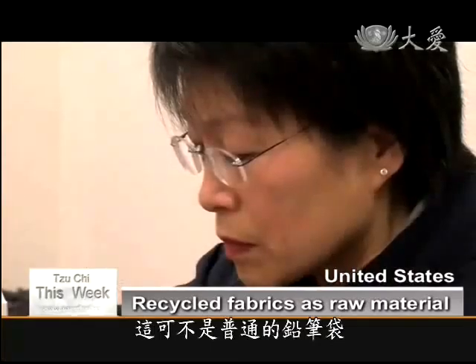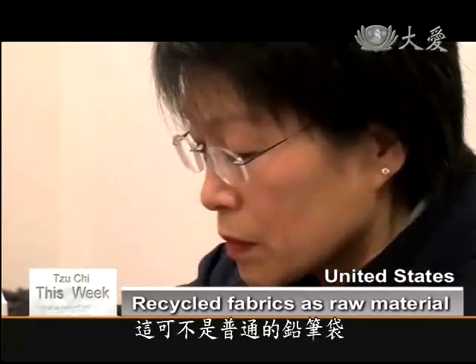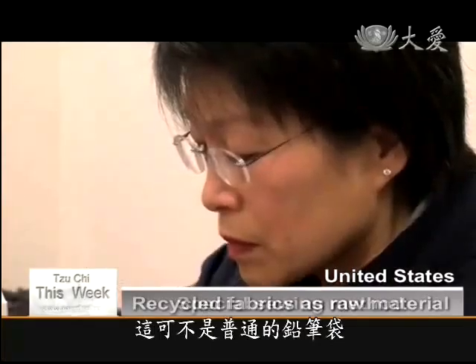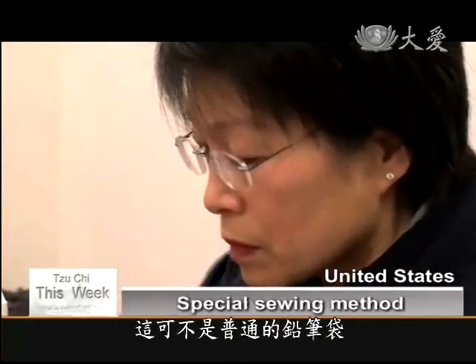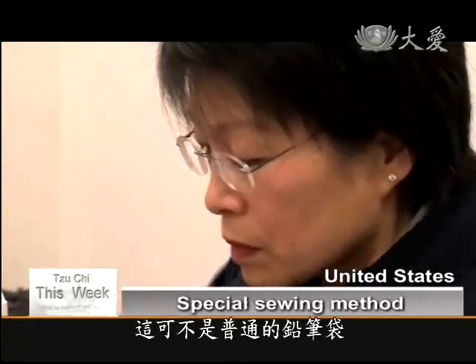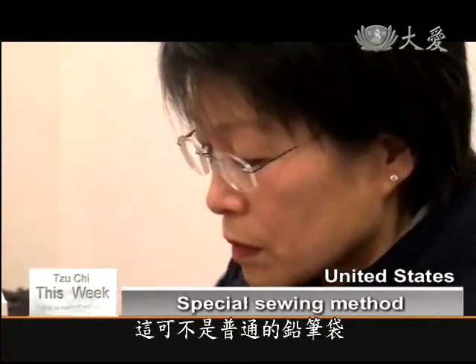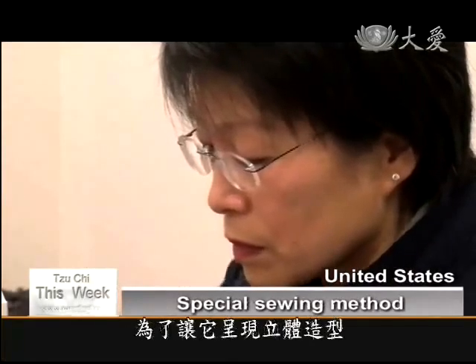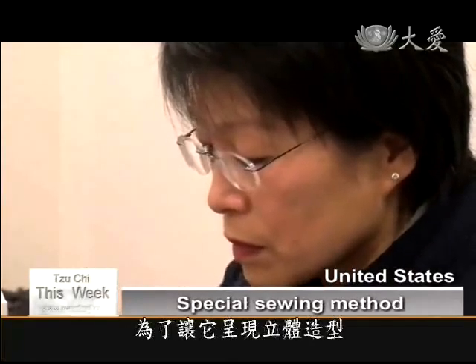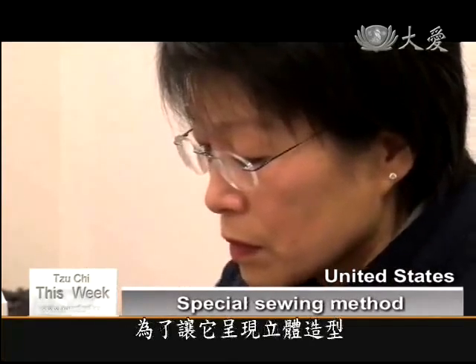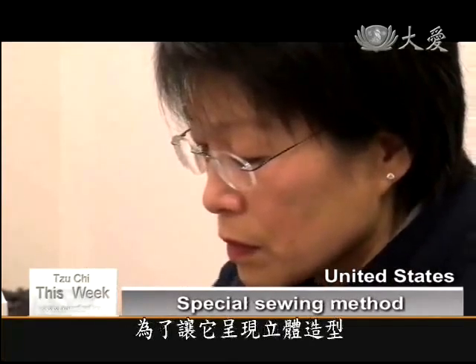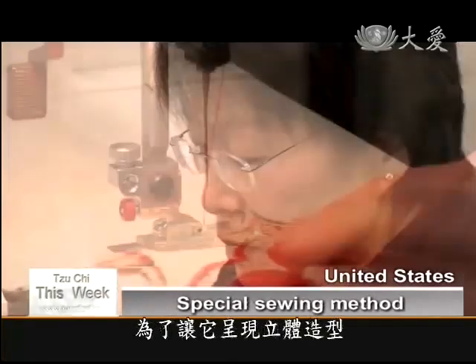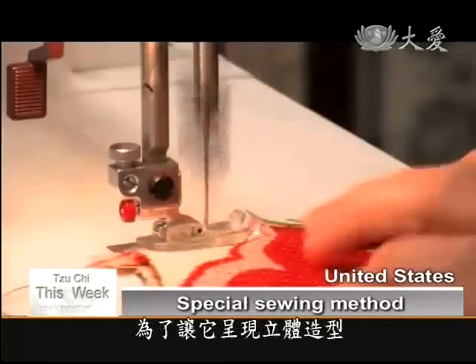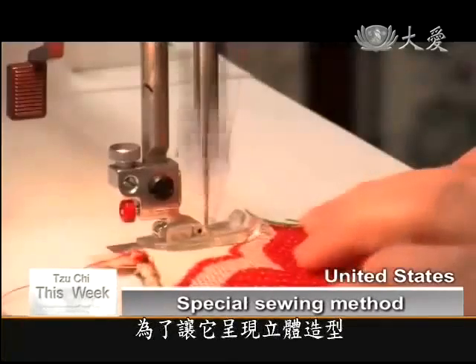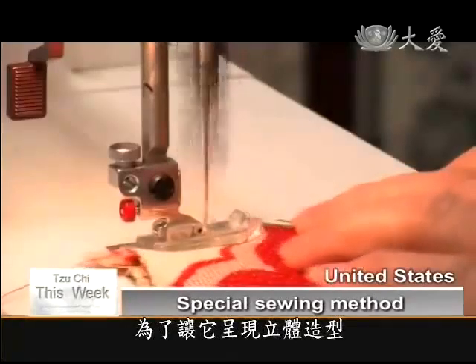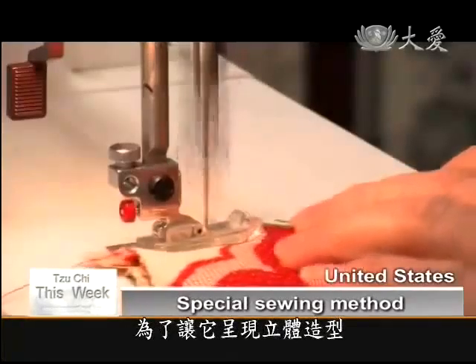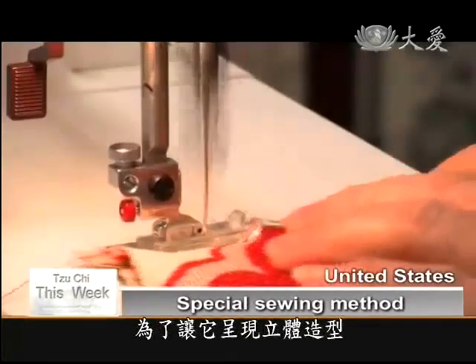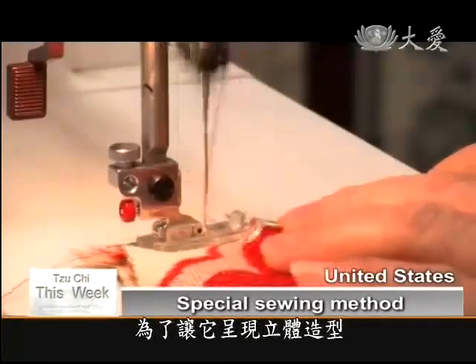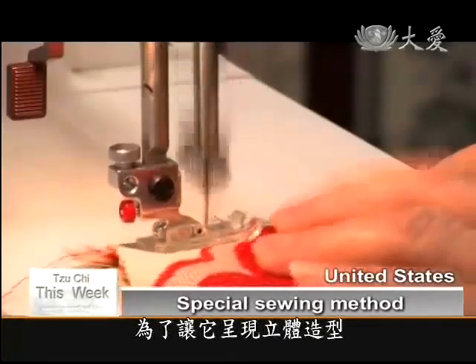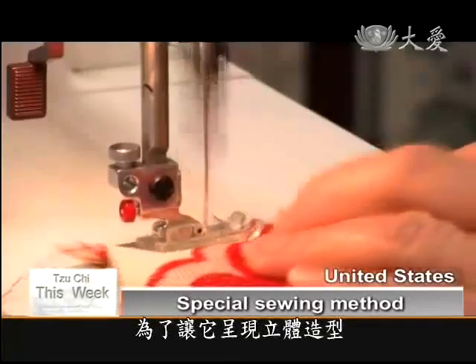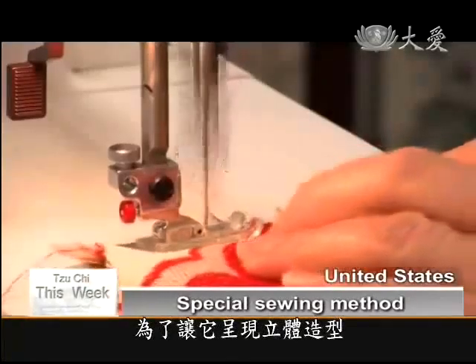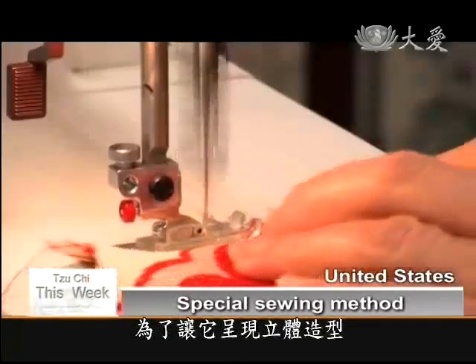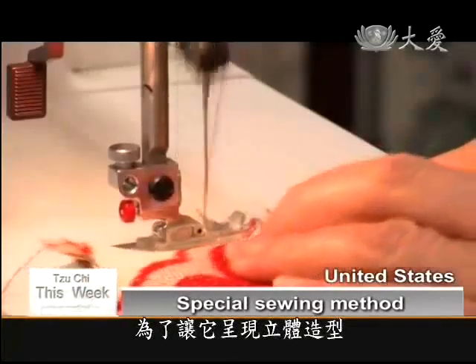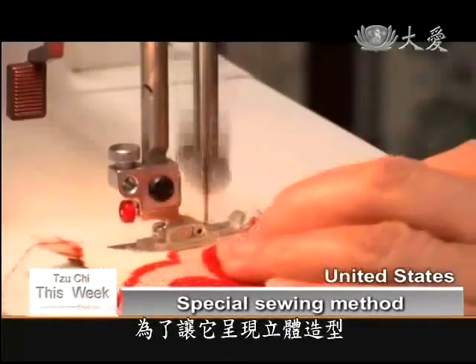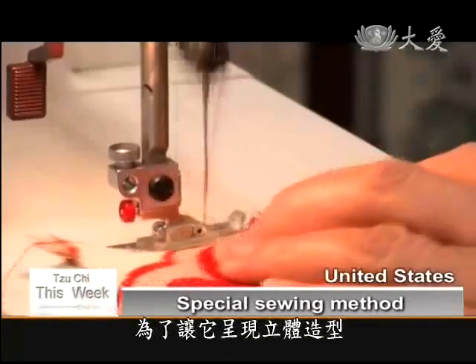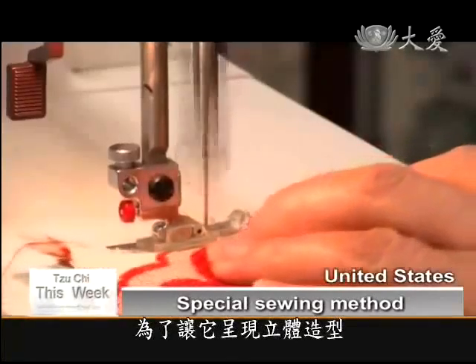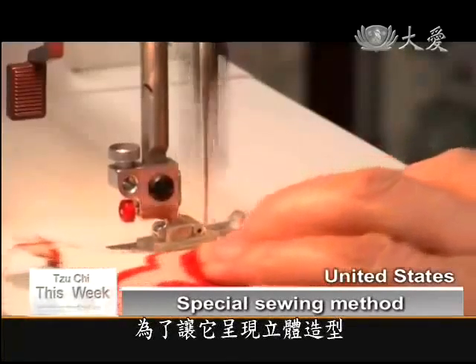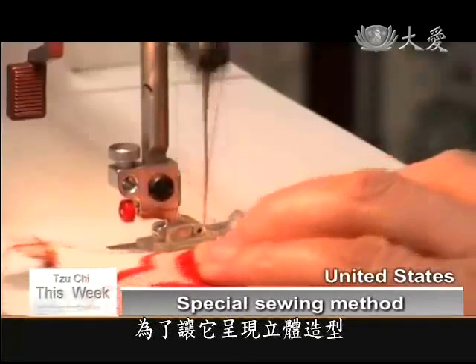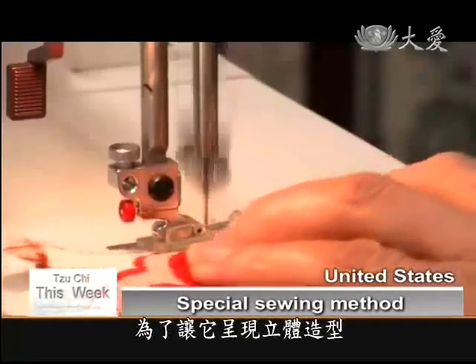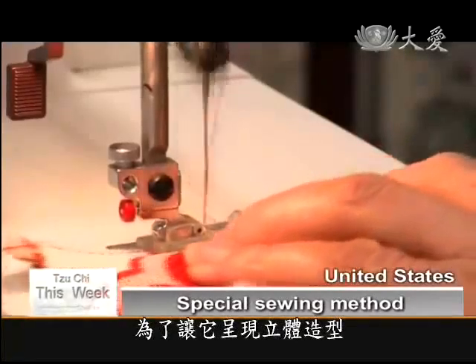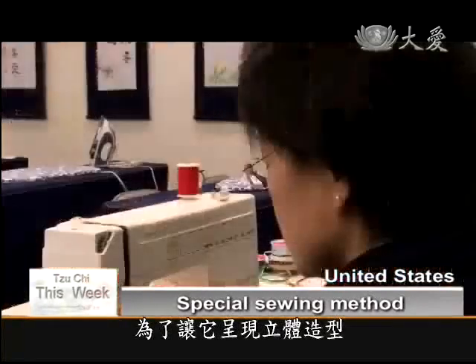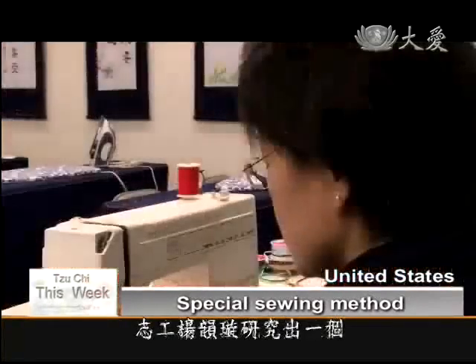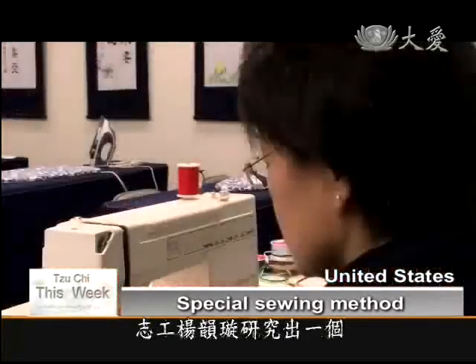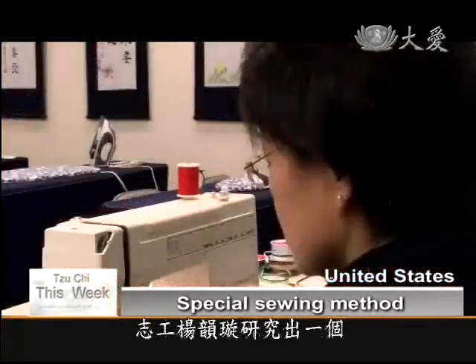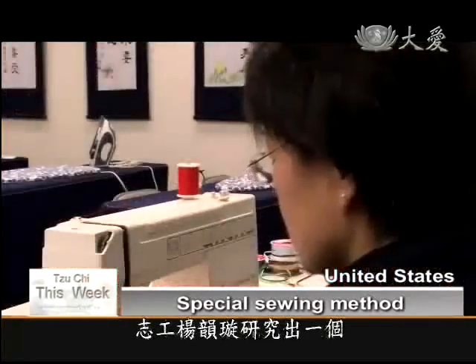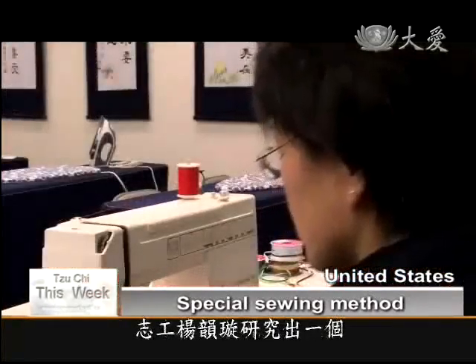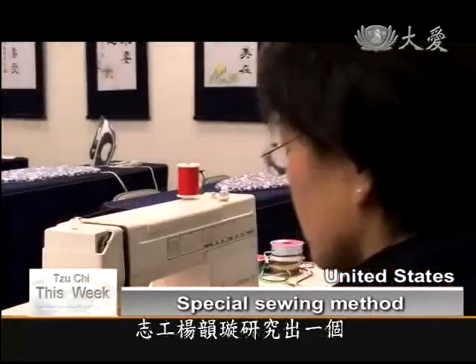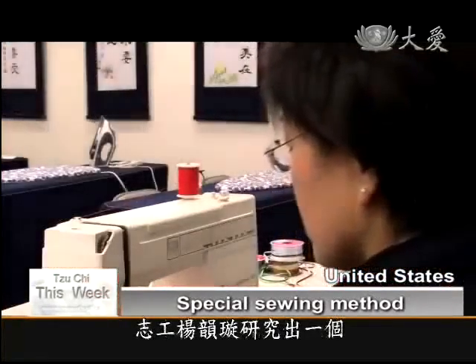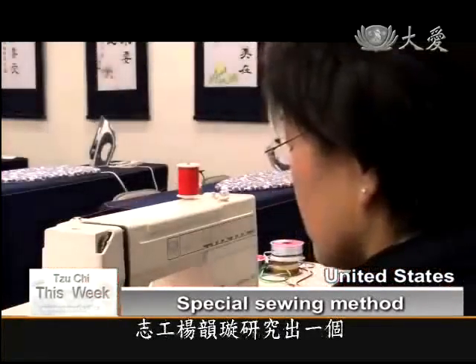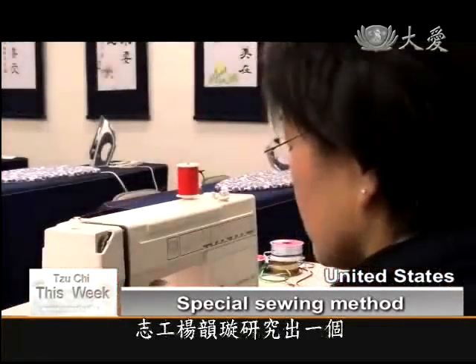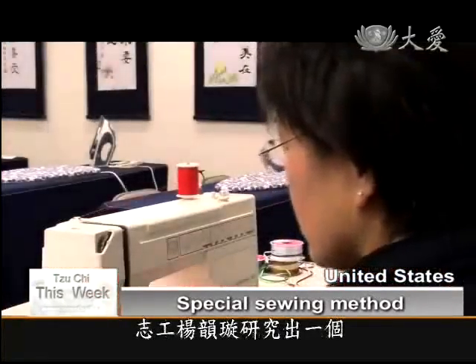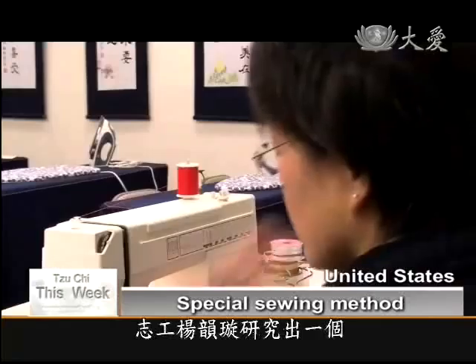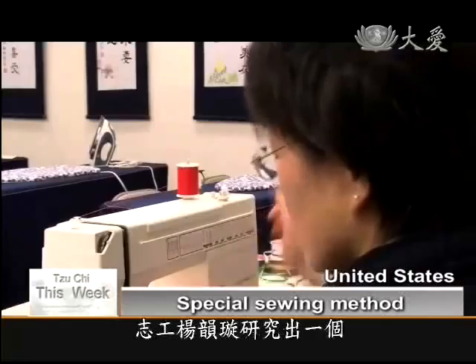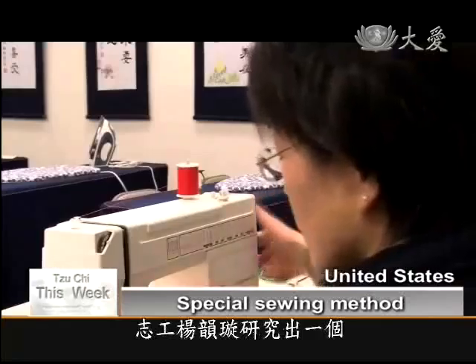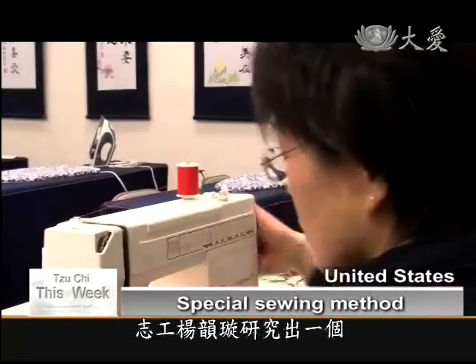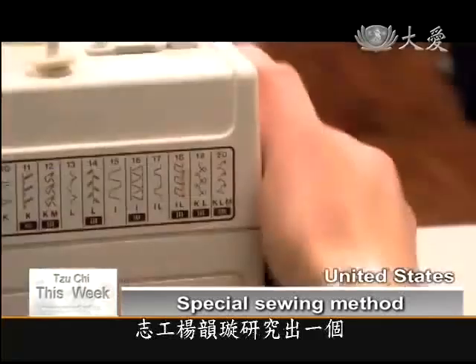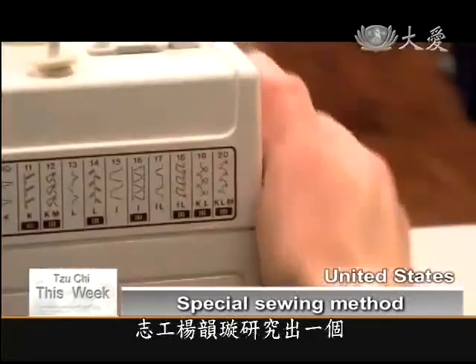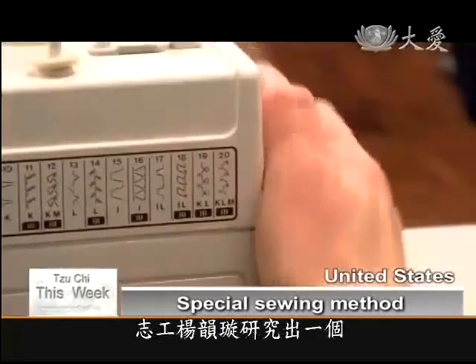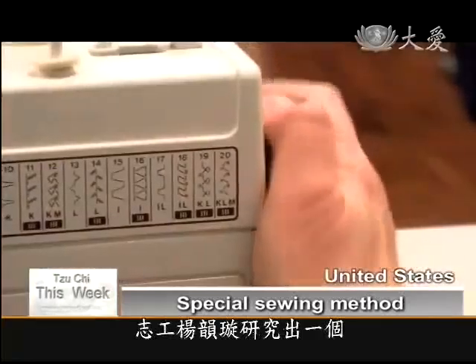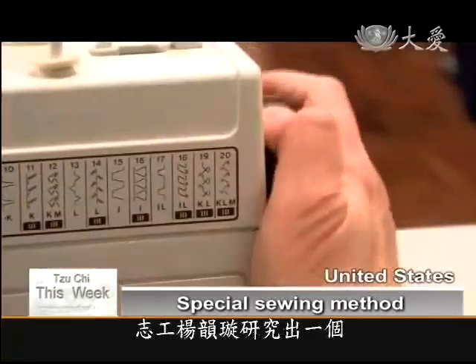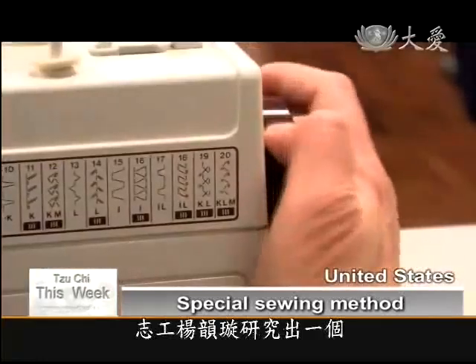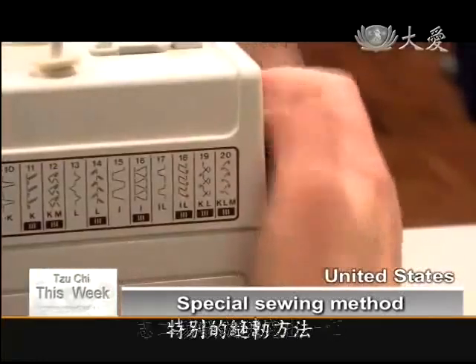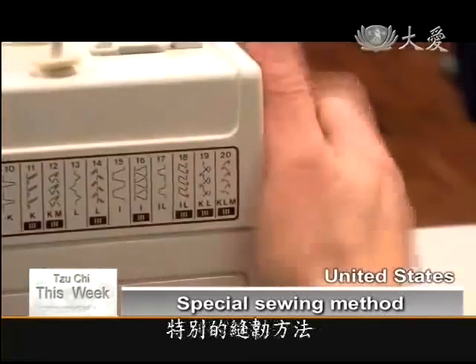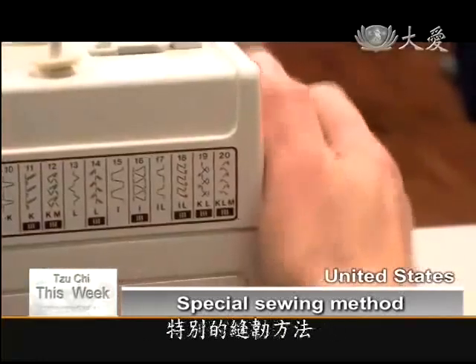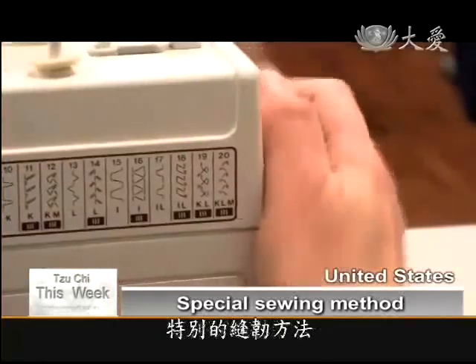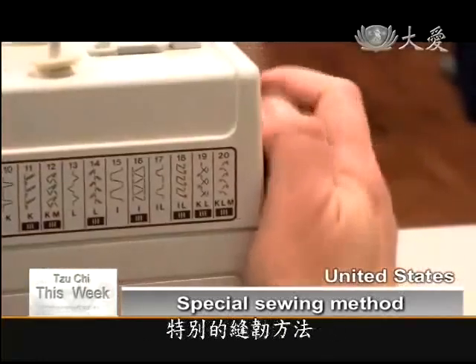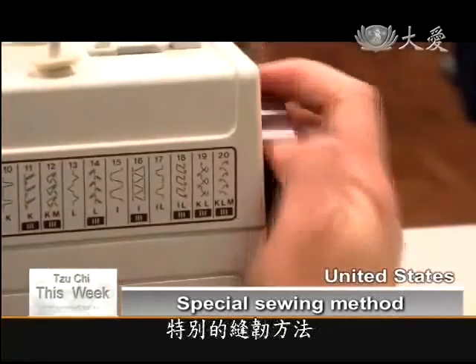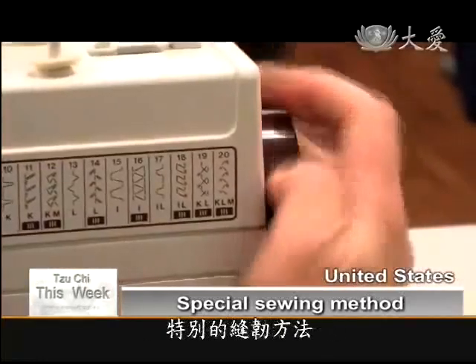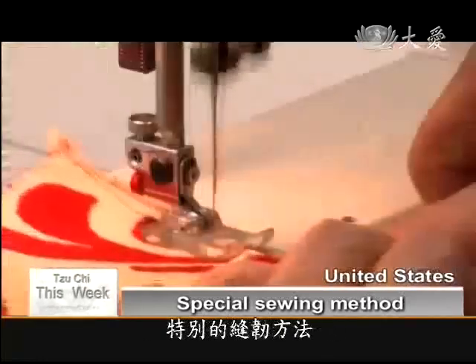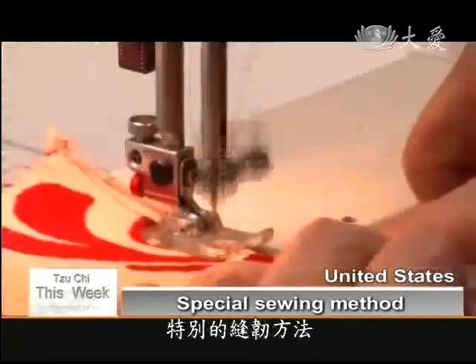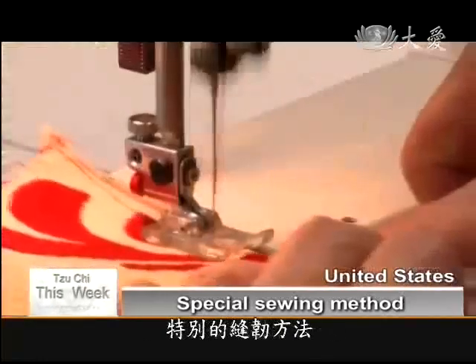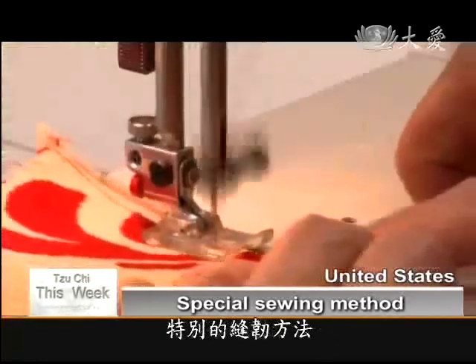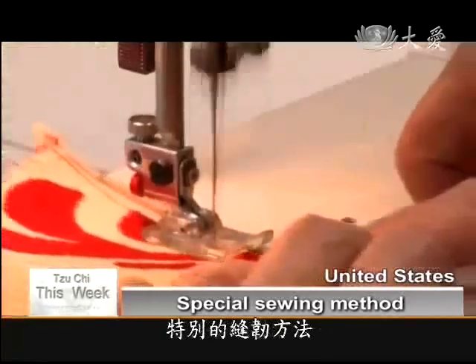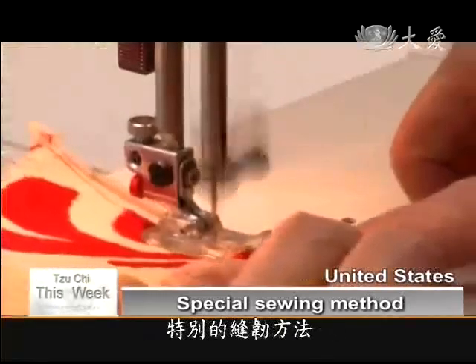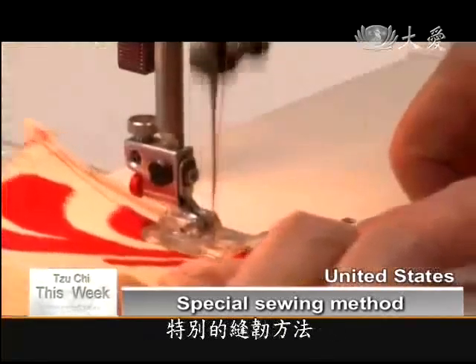This is no ordinary pencil case. In order to give the pencil case a three-dimensional look, Cici Volunteer Rebecca Yang came up with a special sewing method.